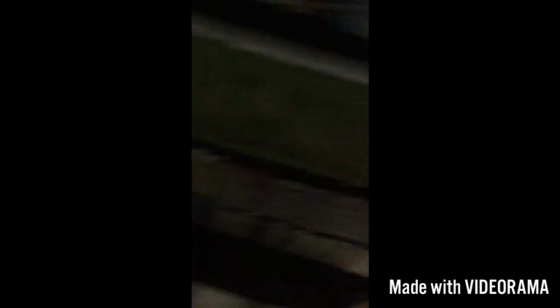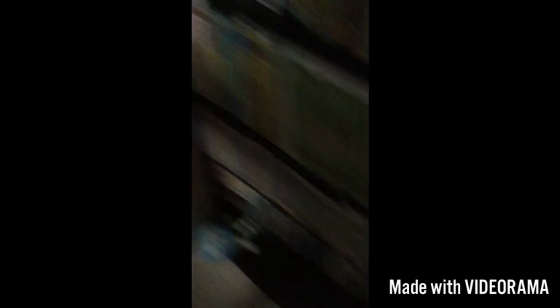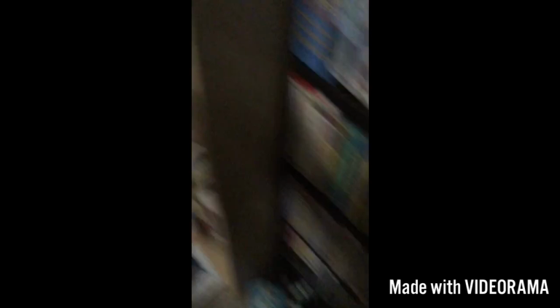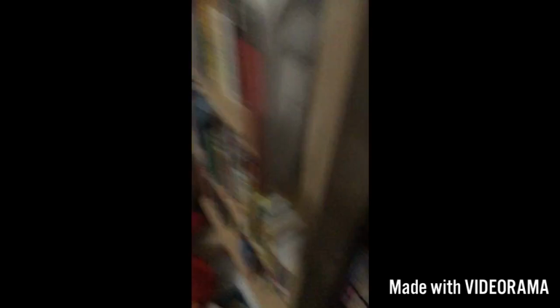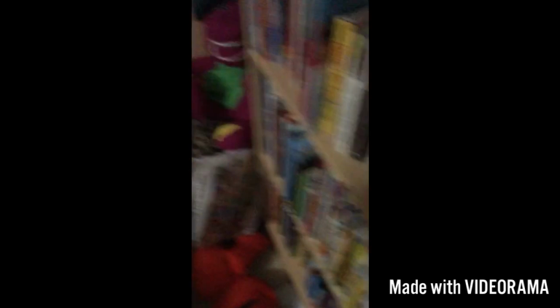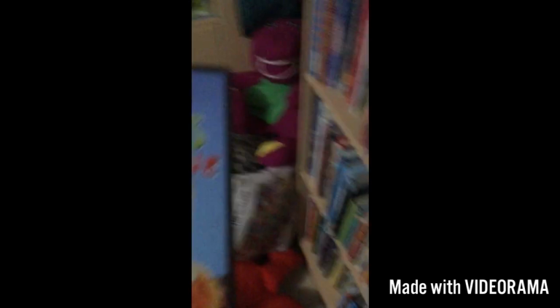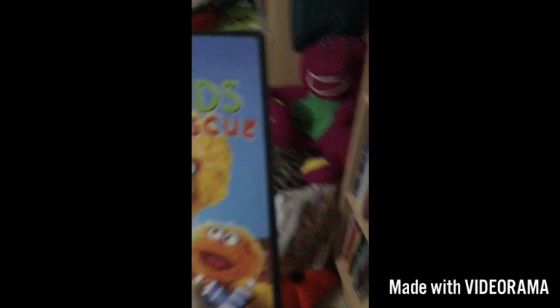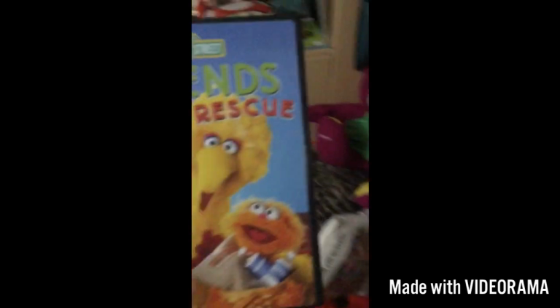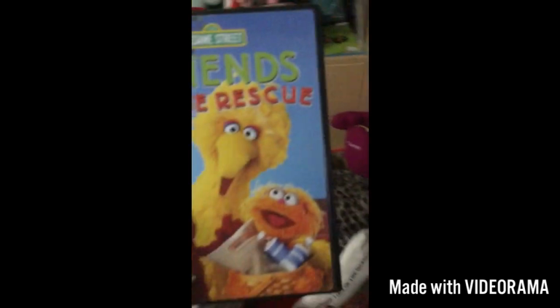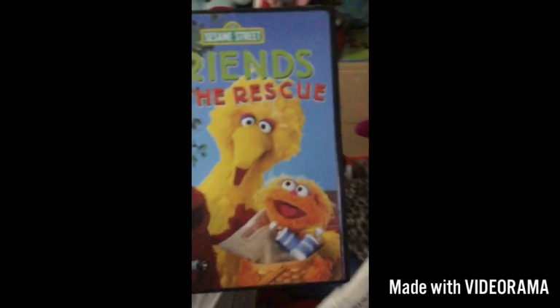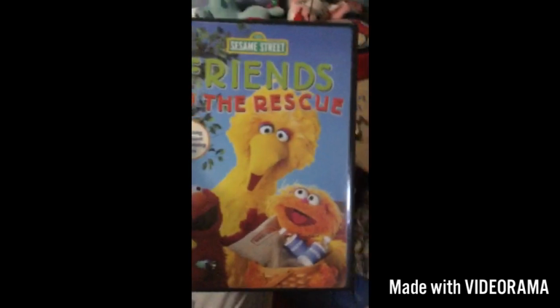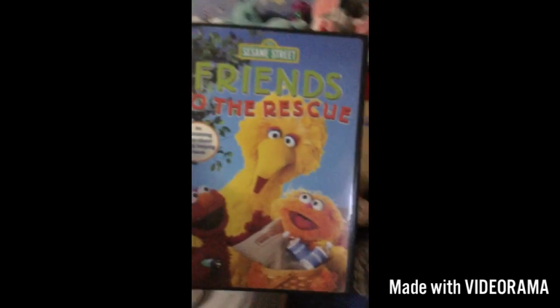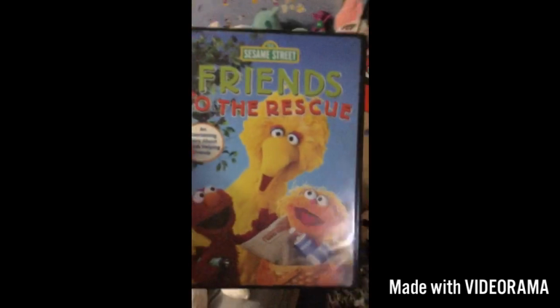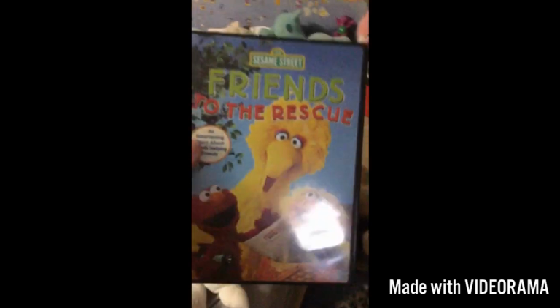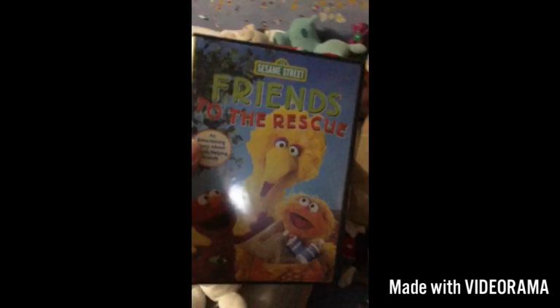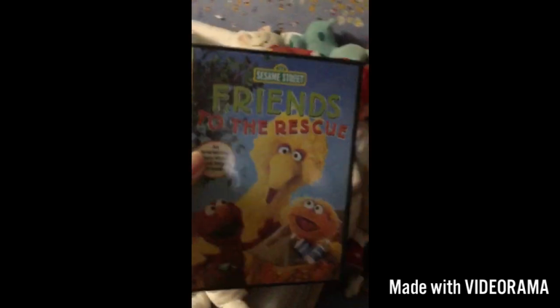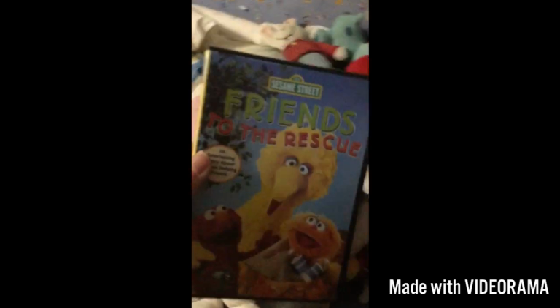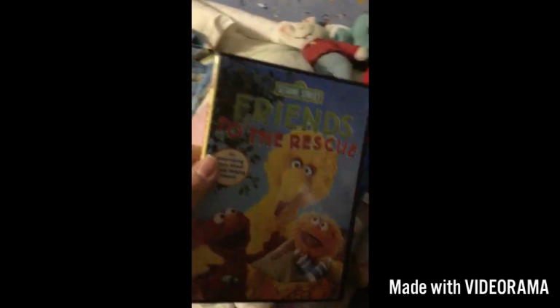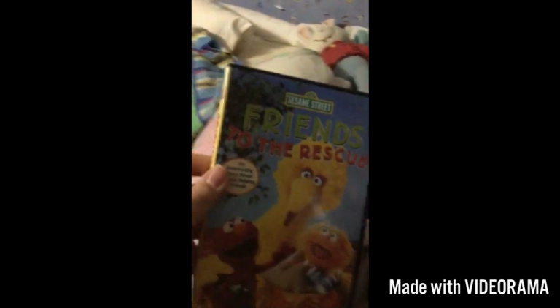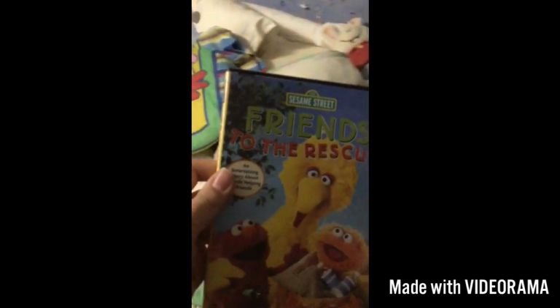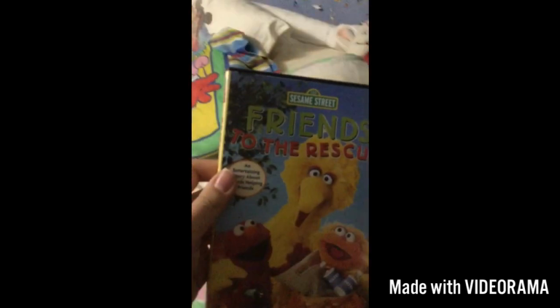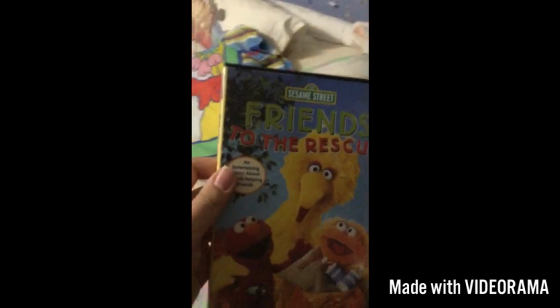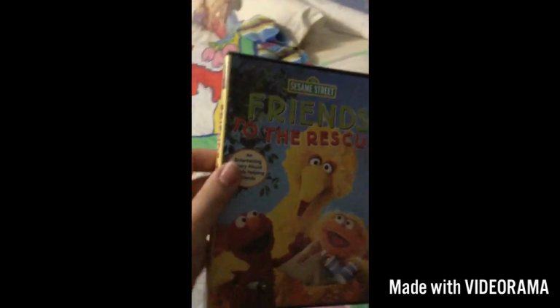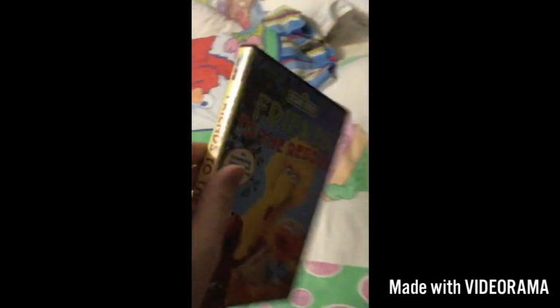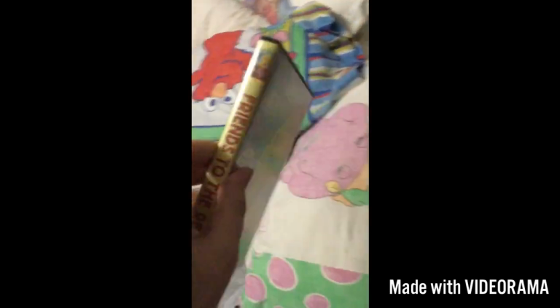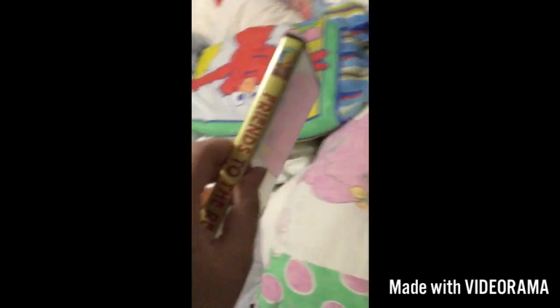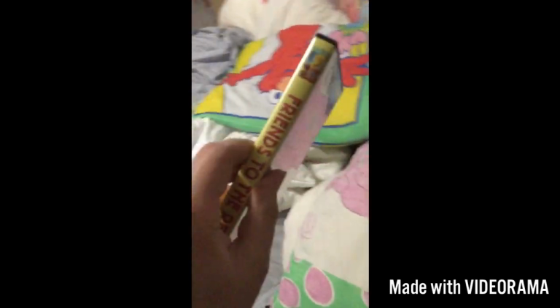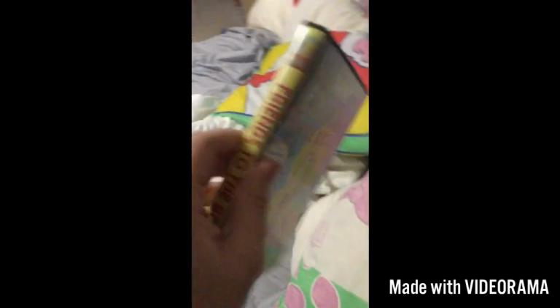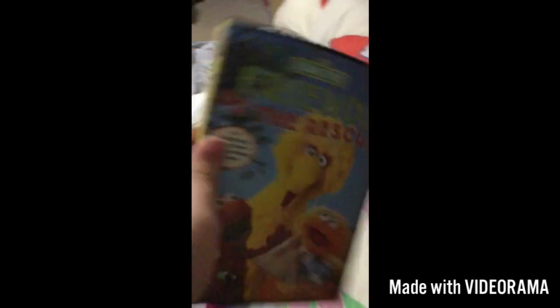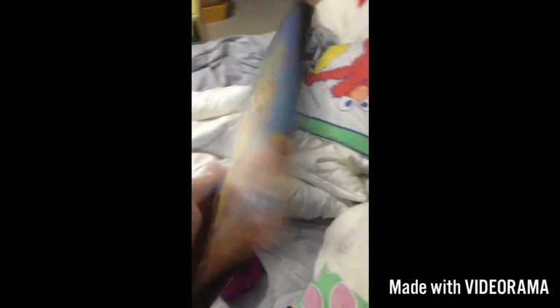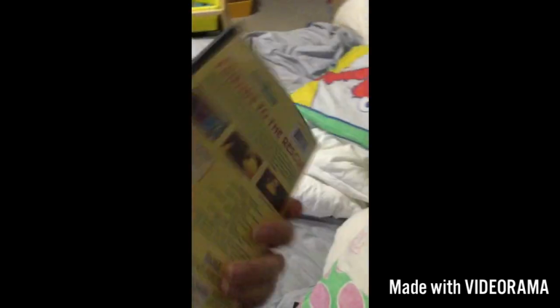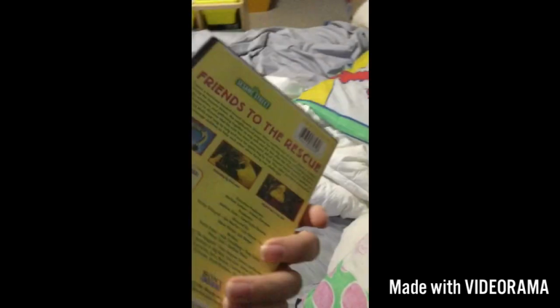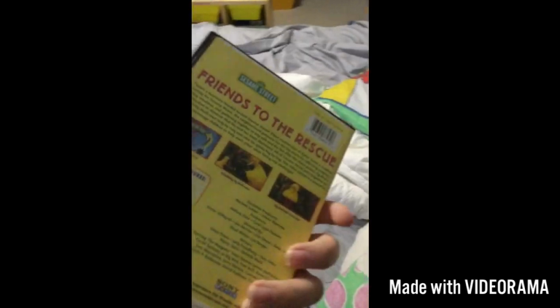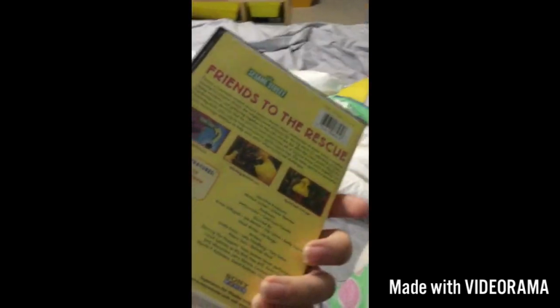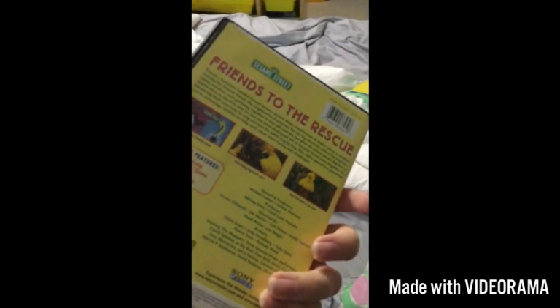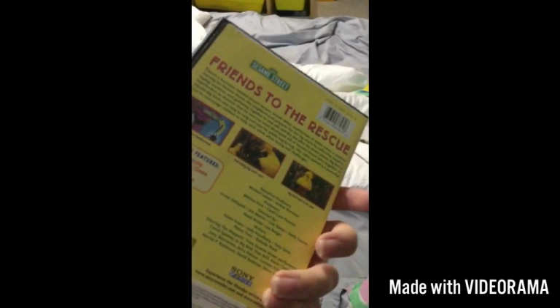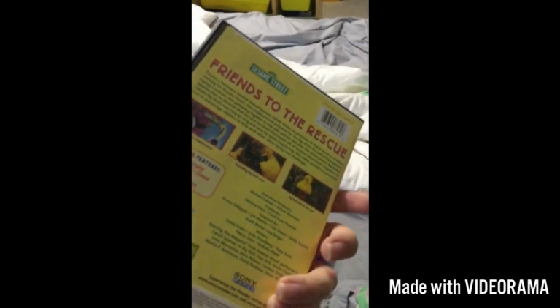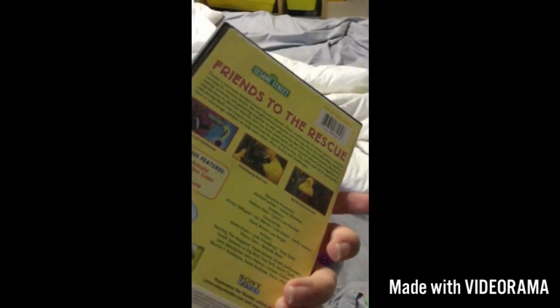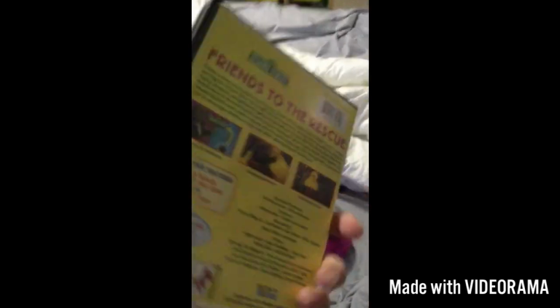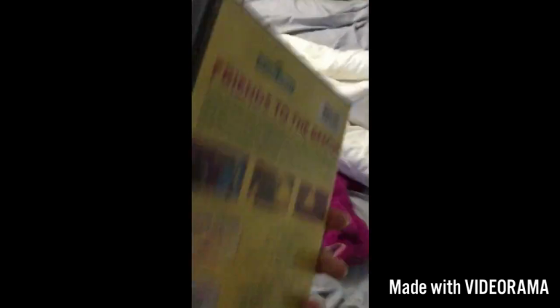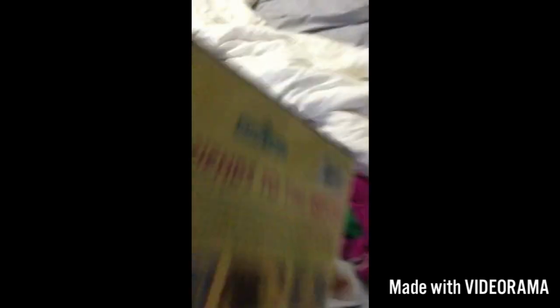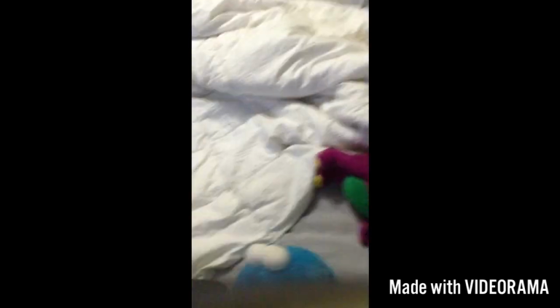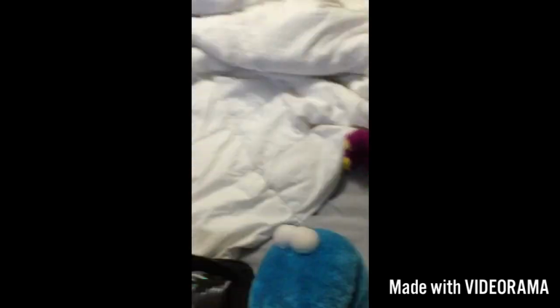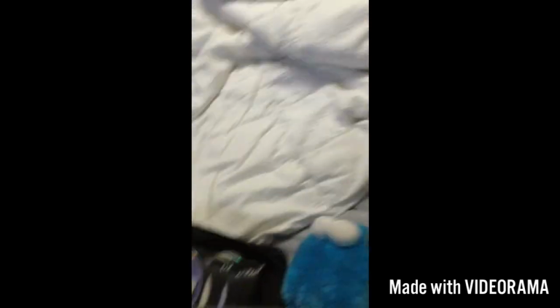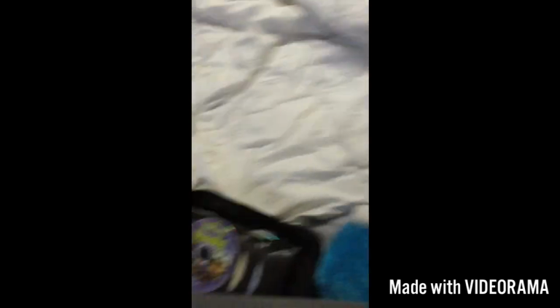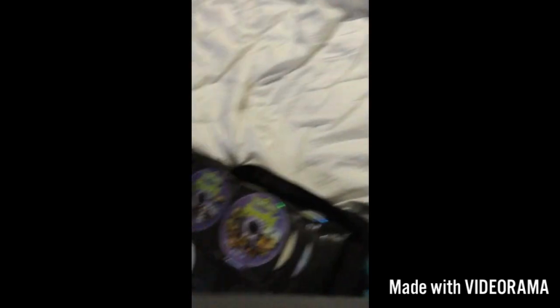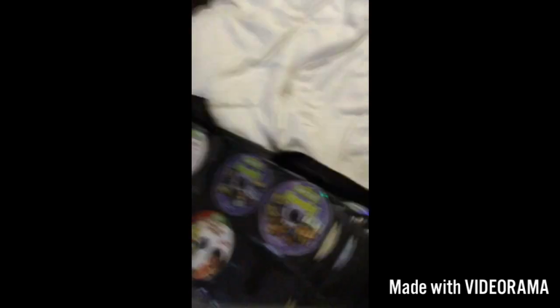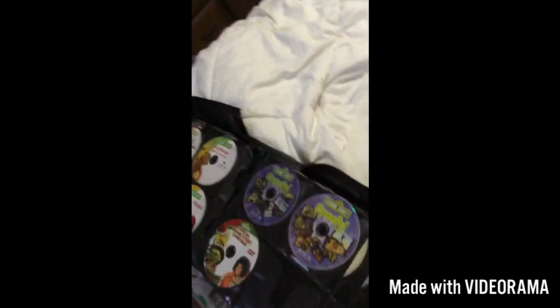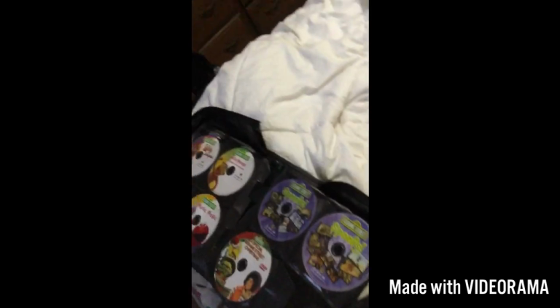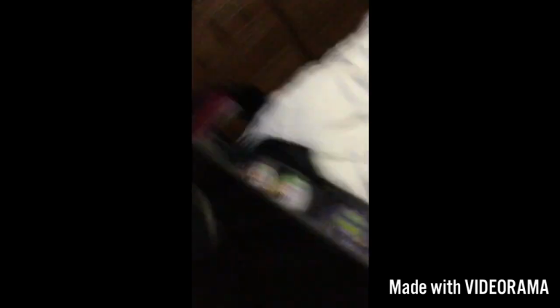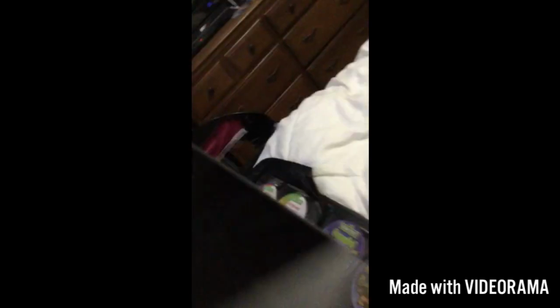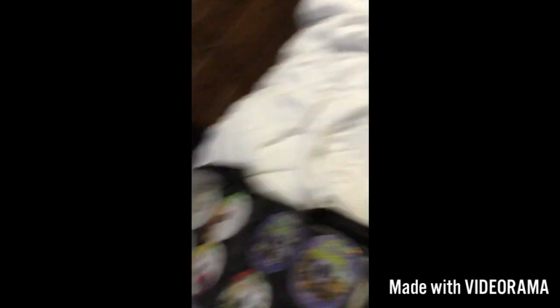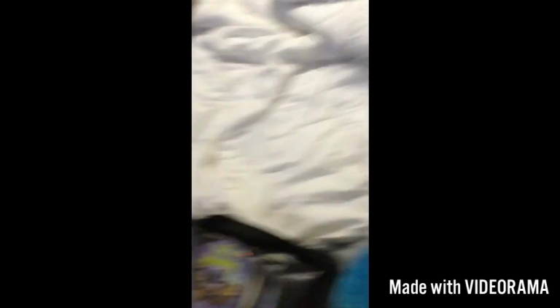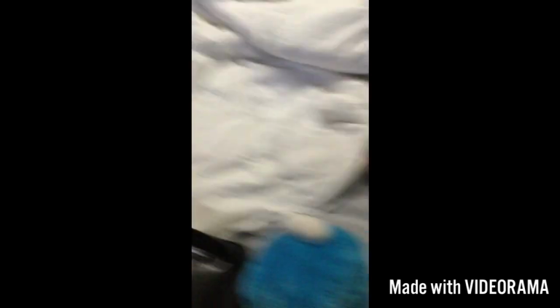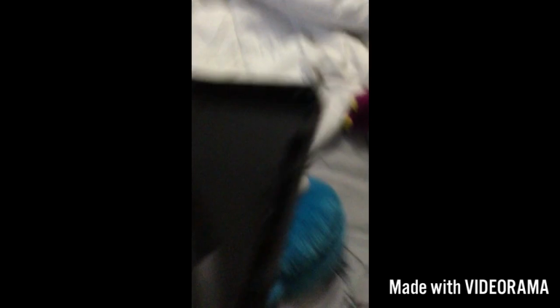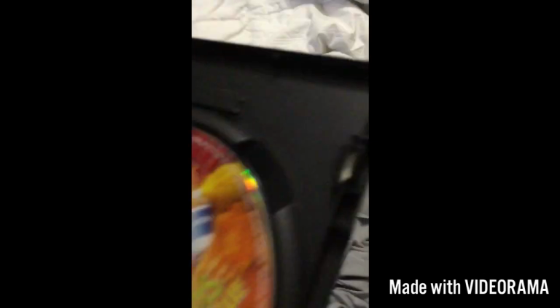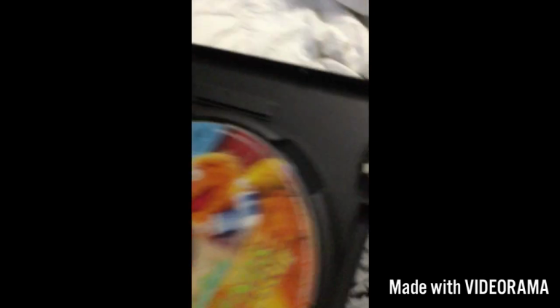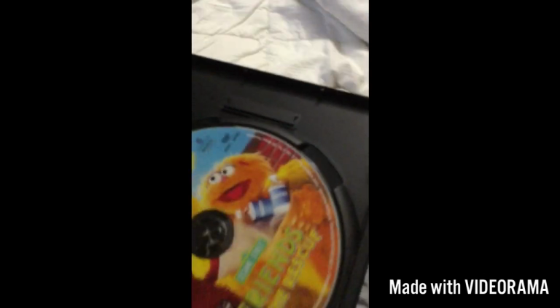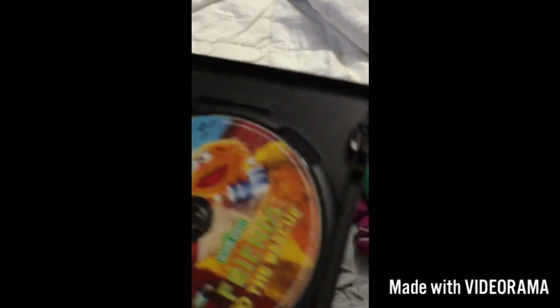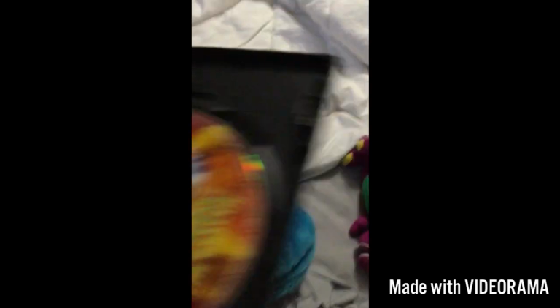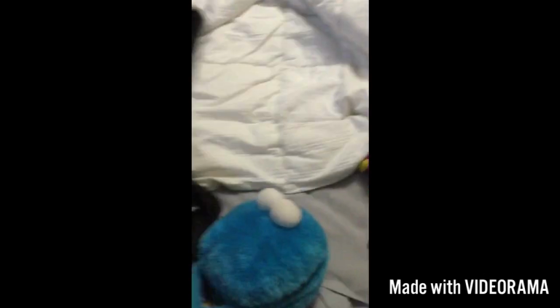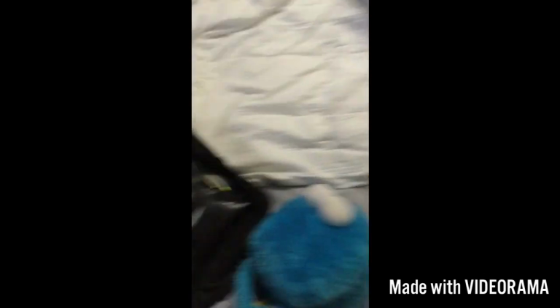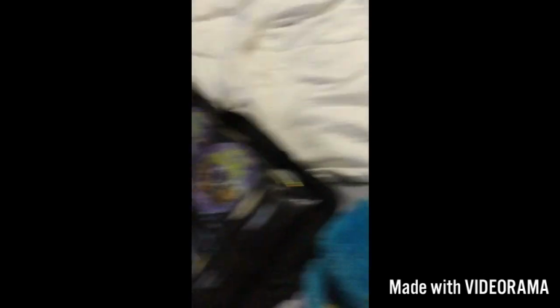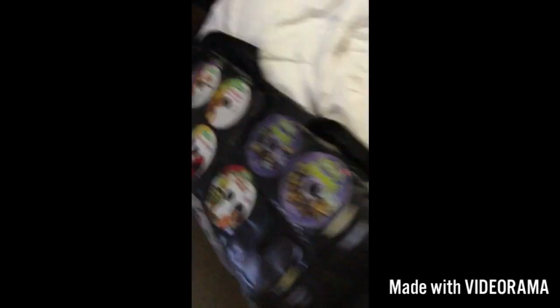Friends to the Rescue. Here we have the front, the side, and the back. And the movie.